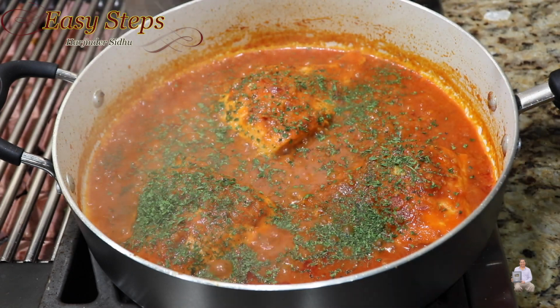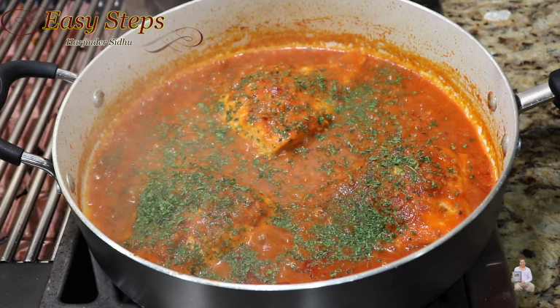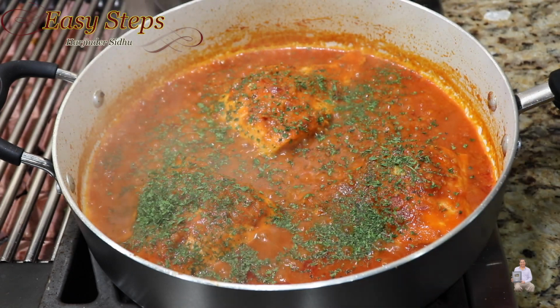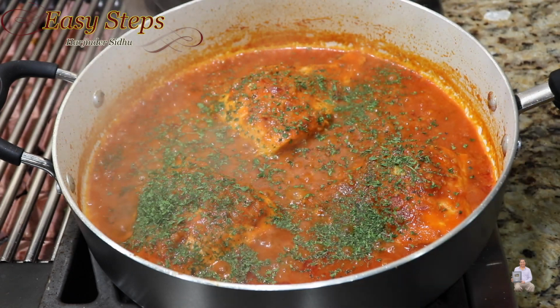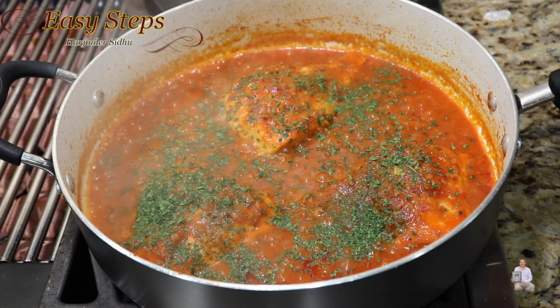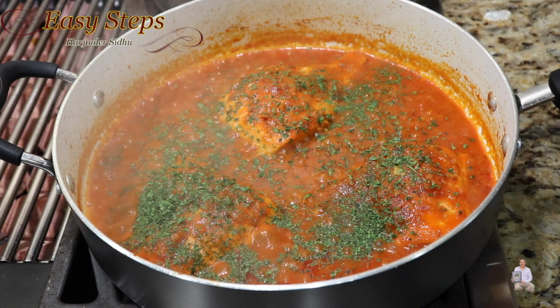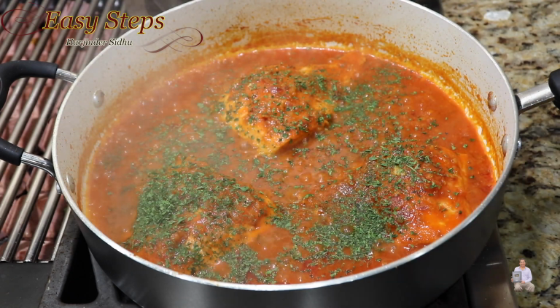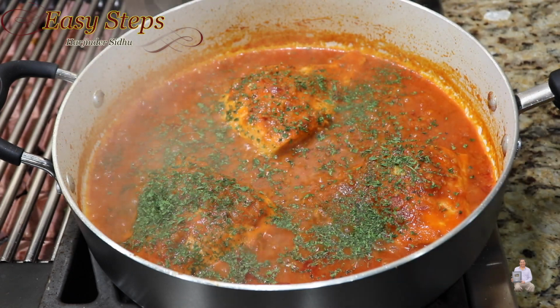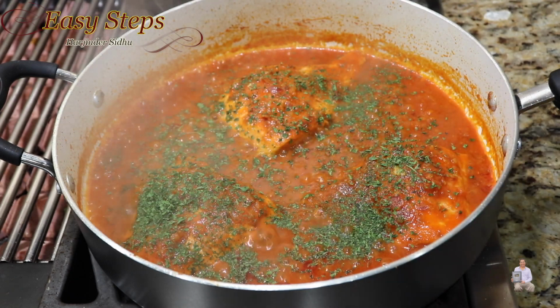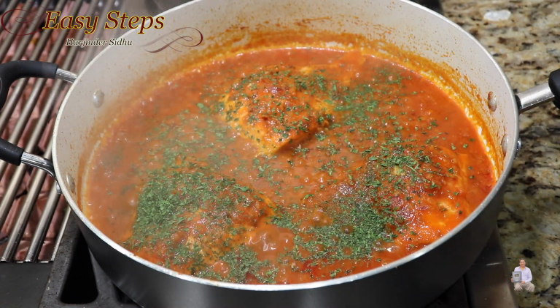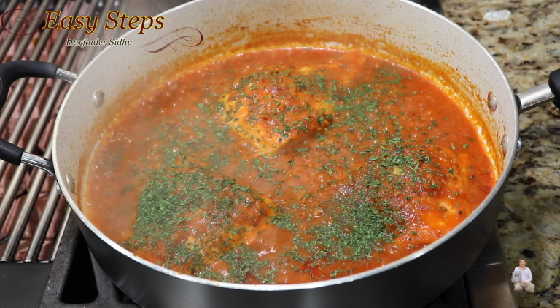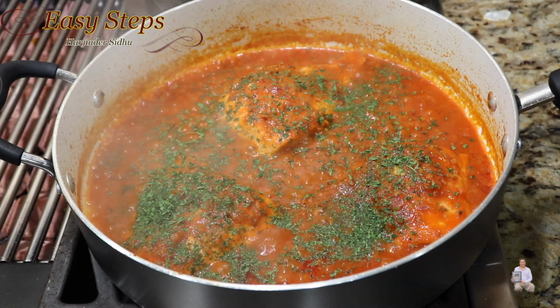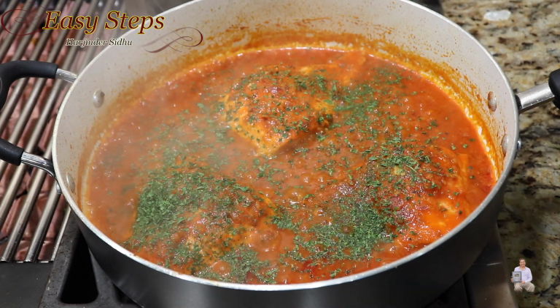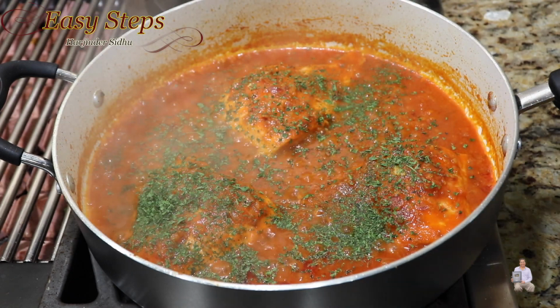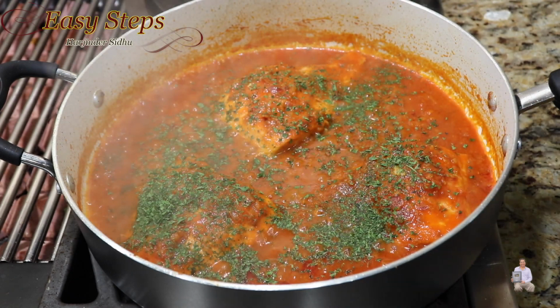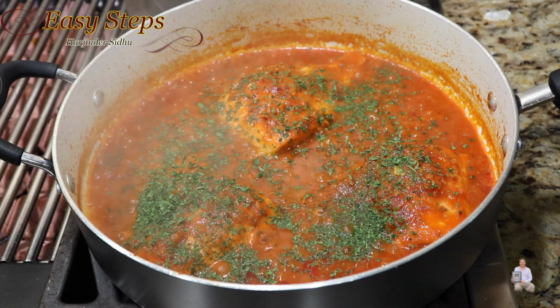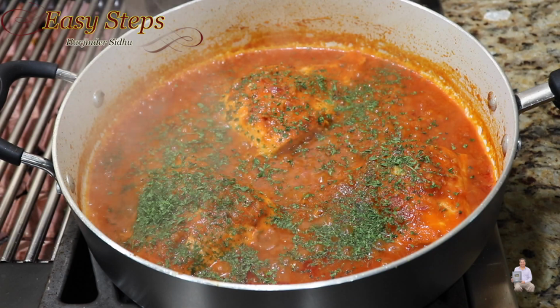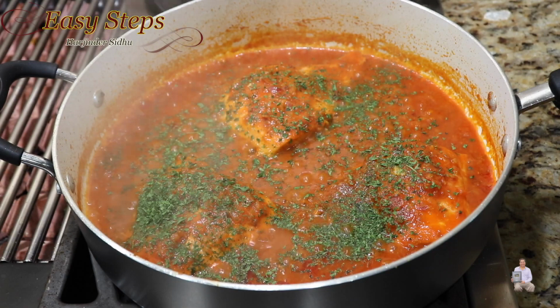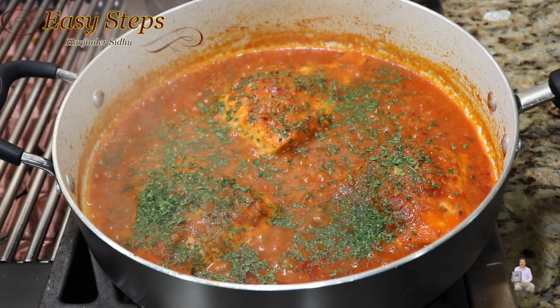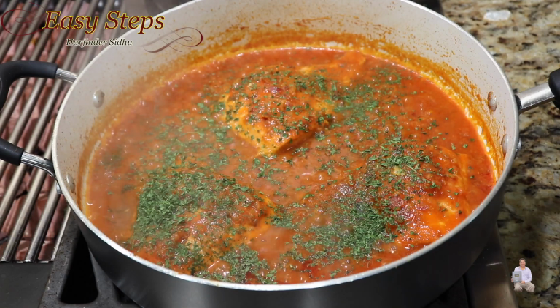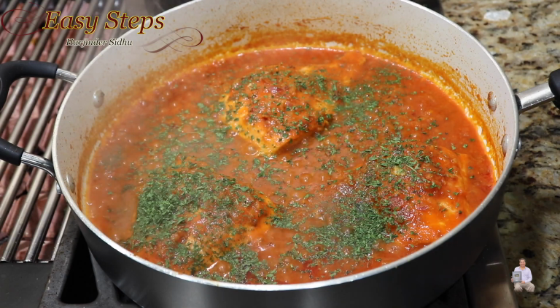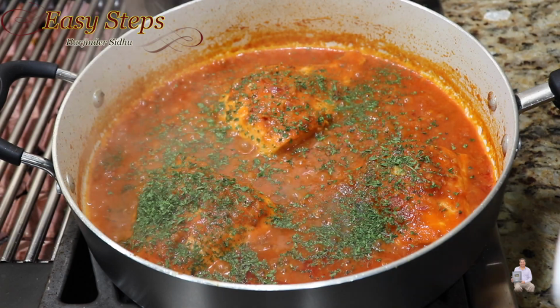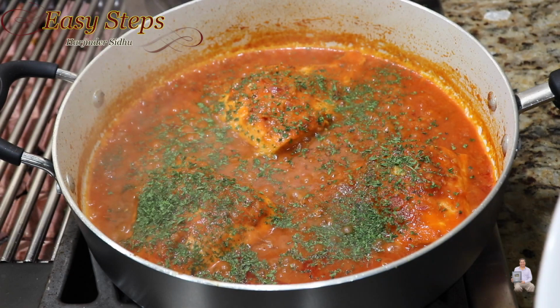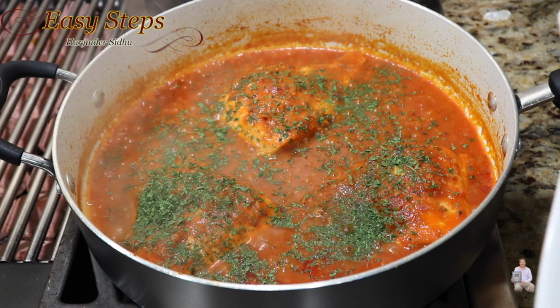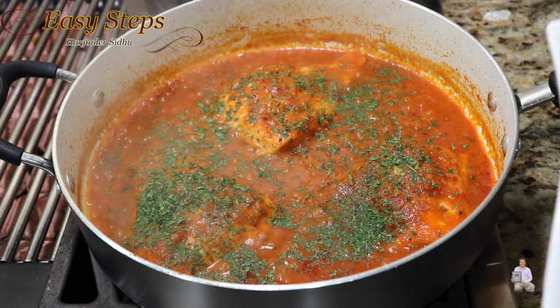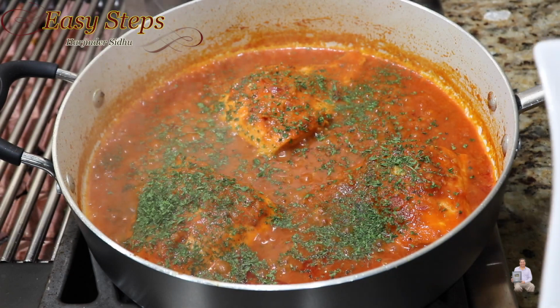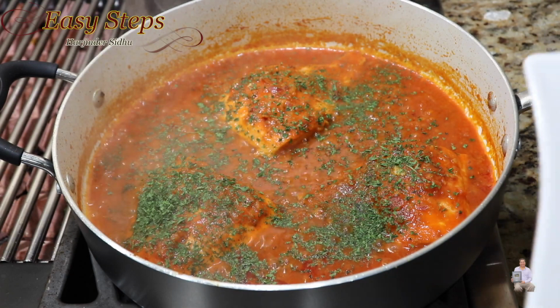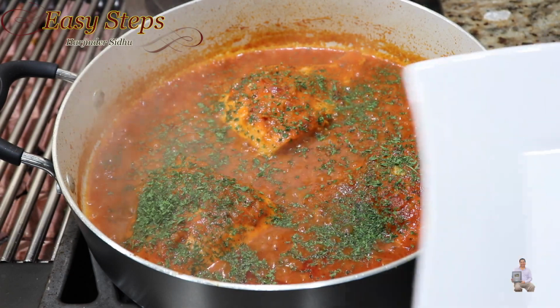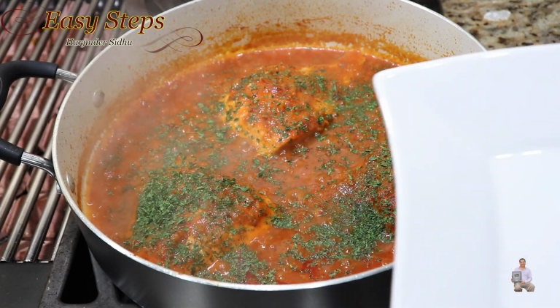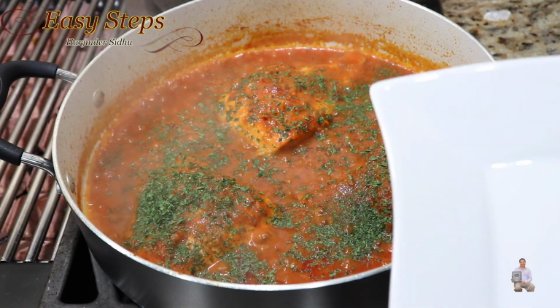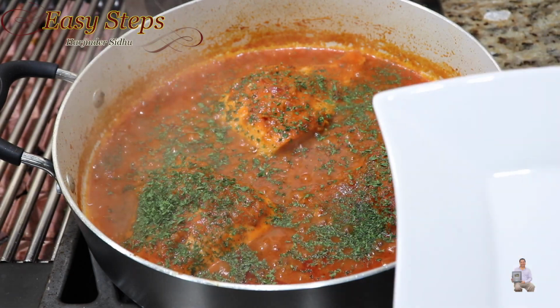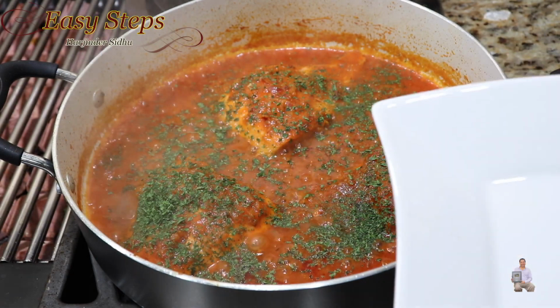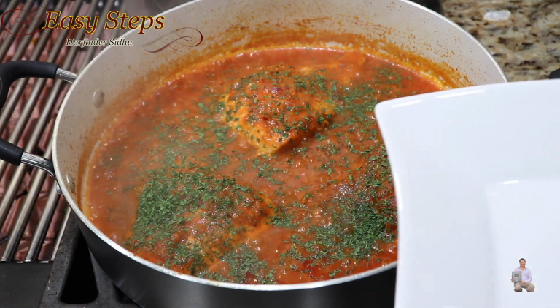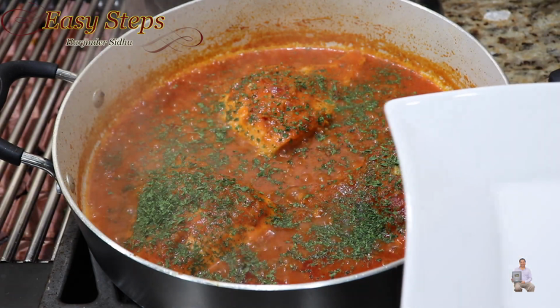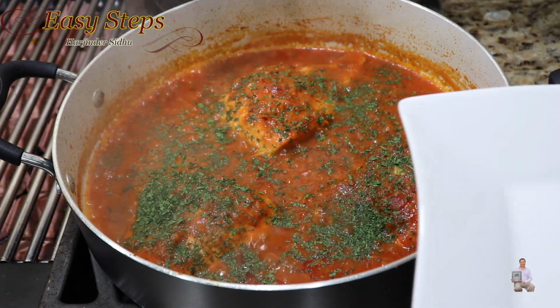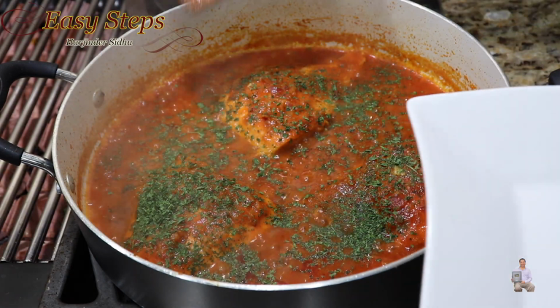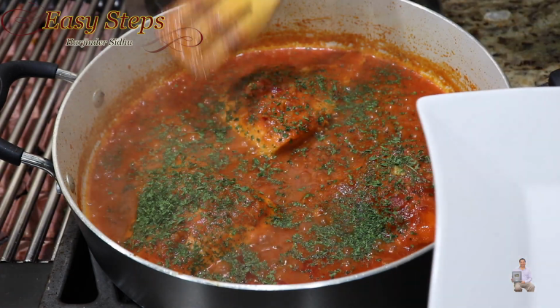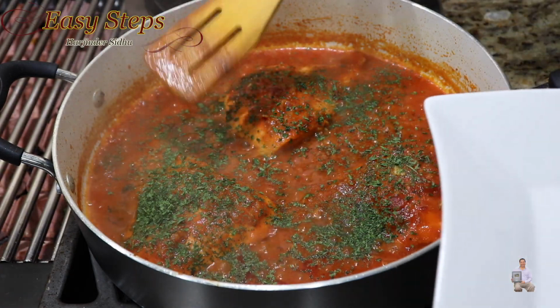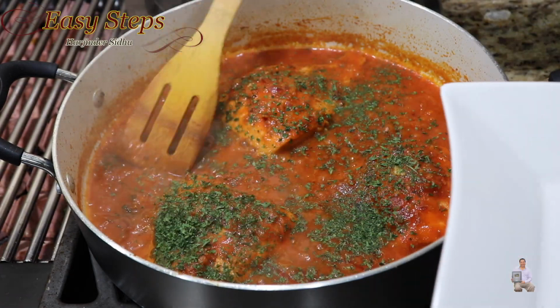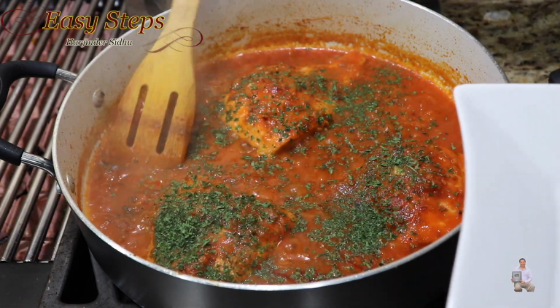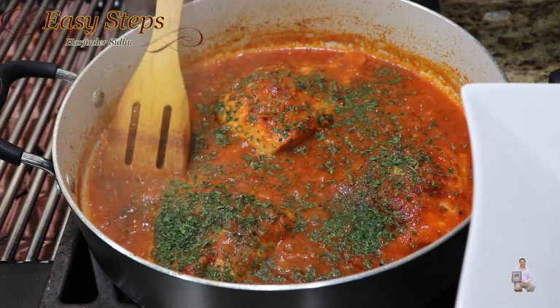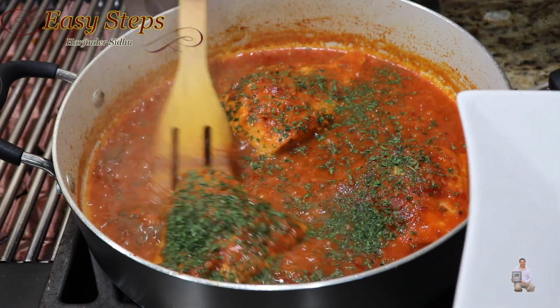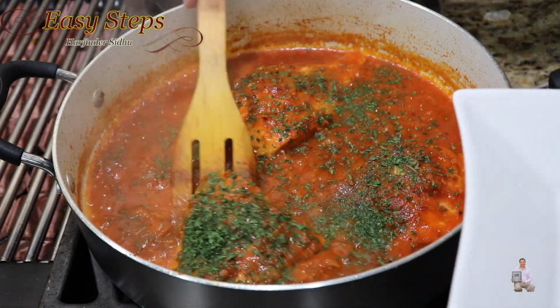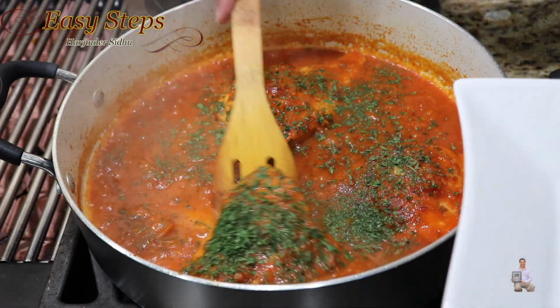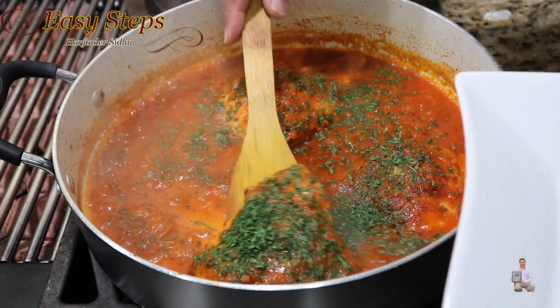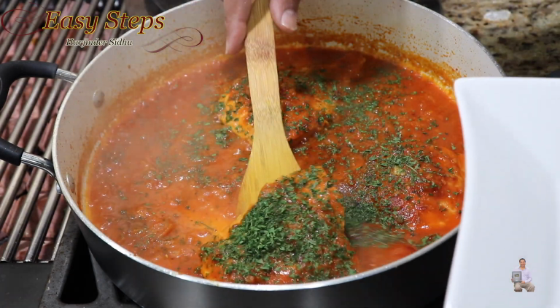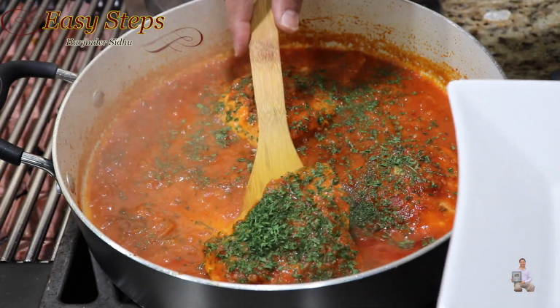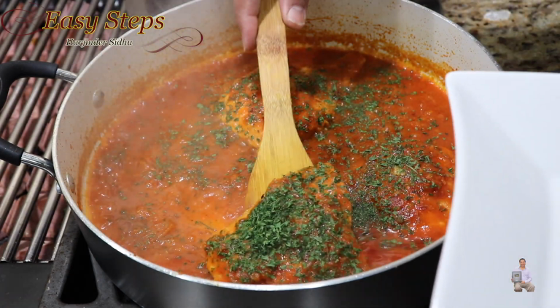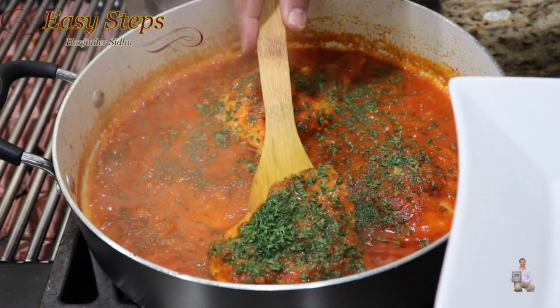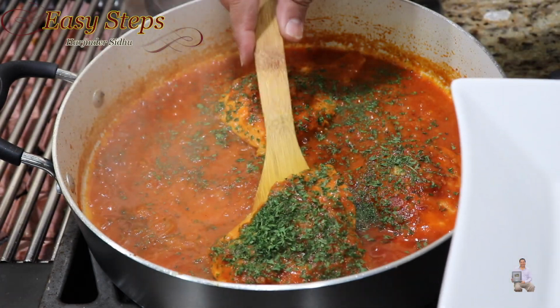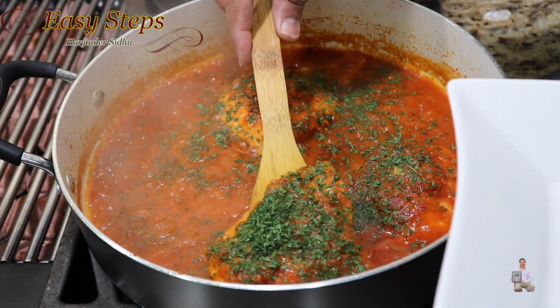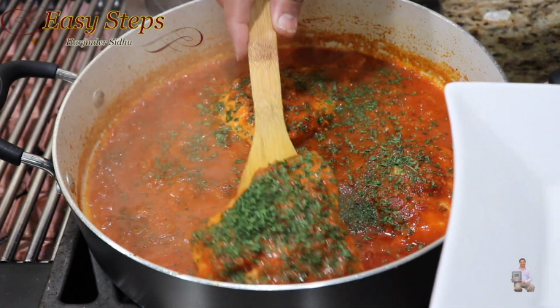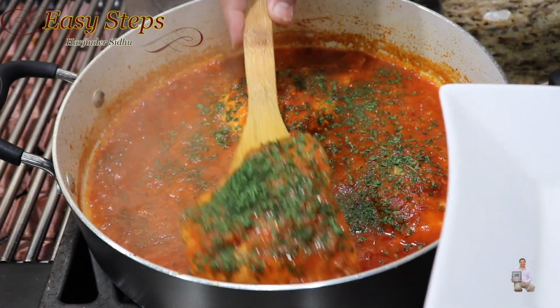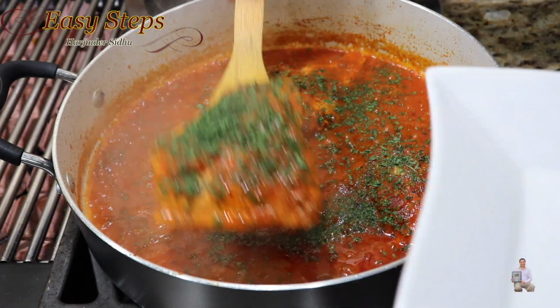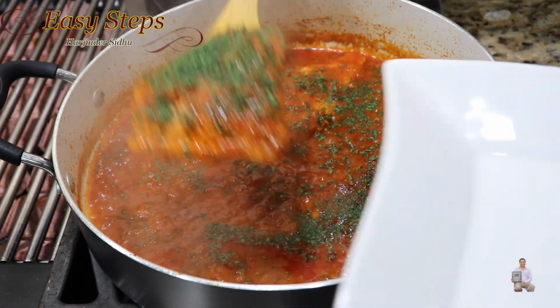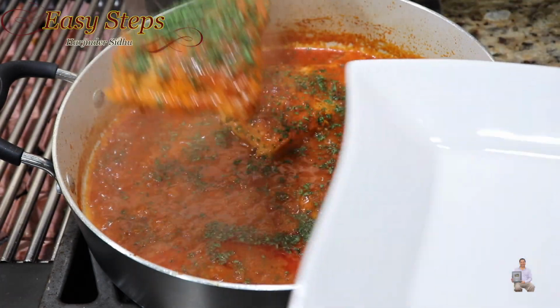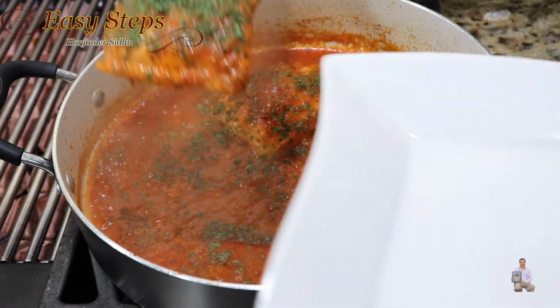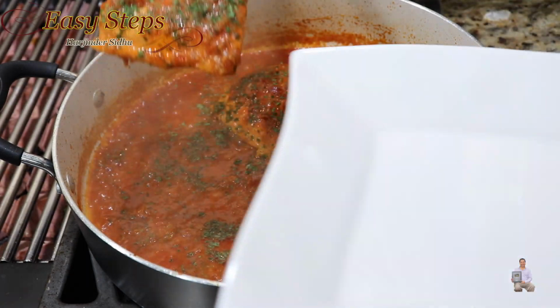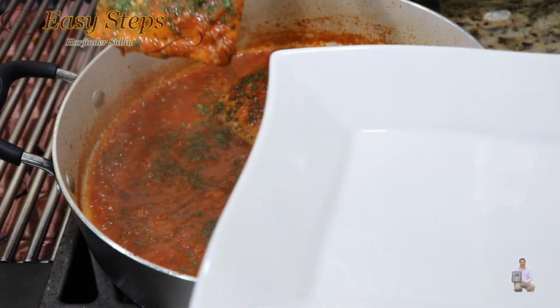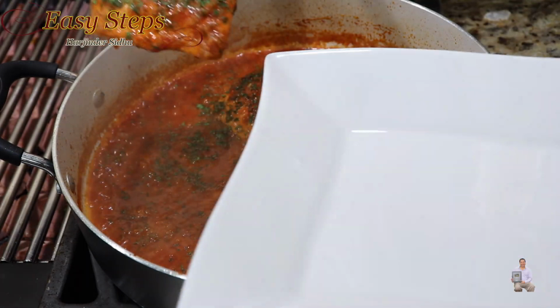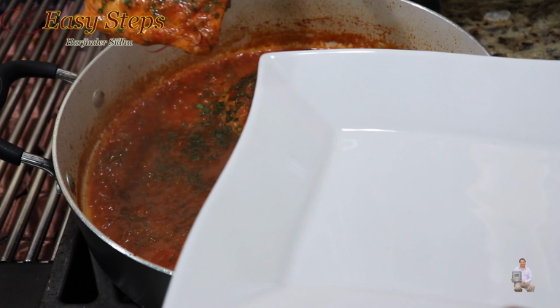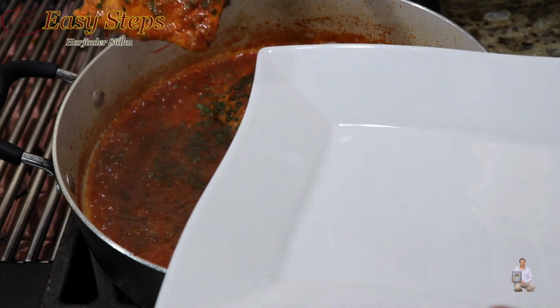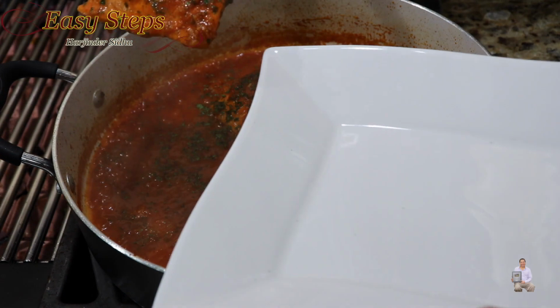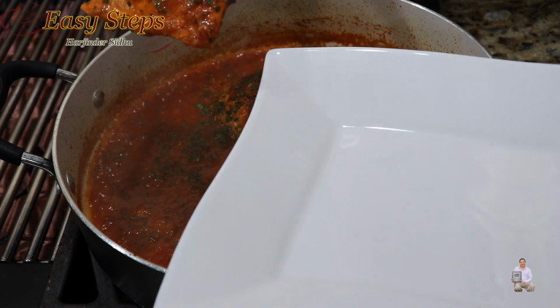Our dish is all ready! I'll turn off the gas. I have my serving plate ready — I'll dish it out. Look at how delicious it is!